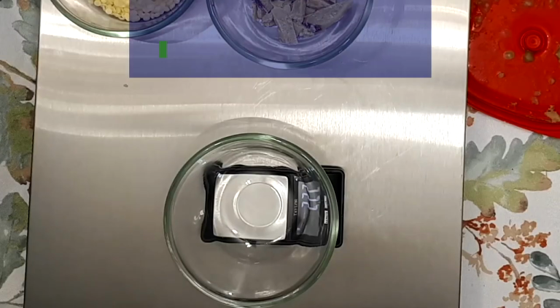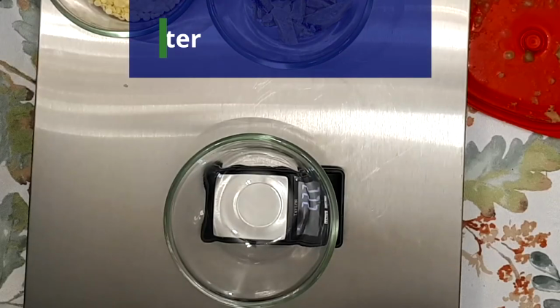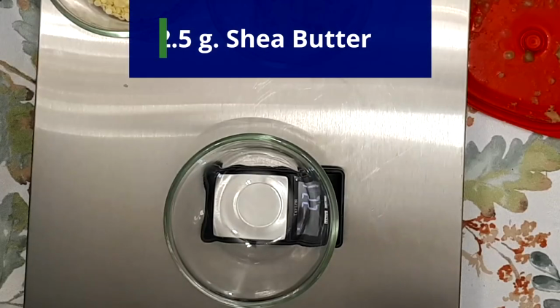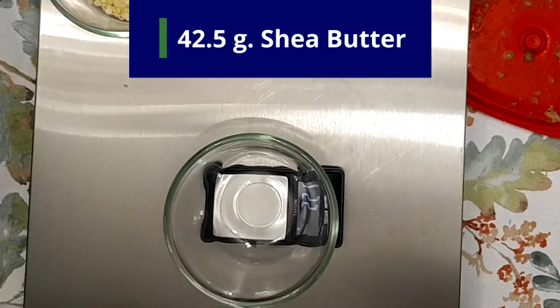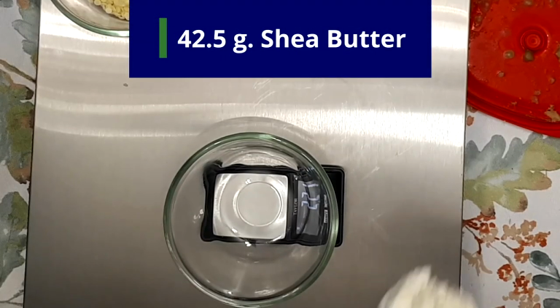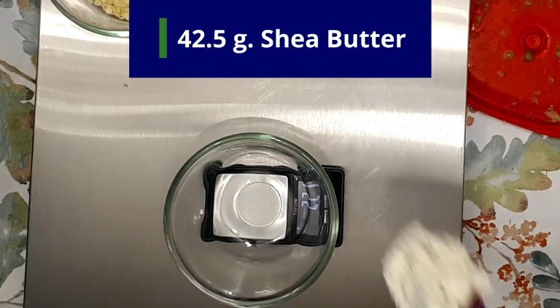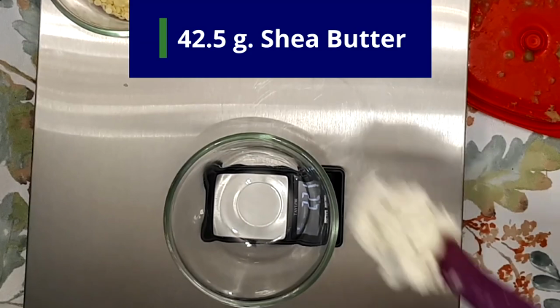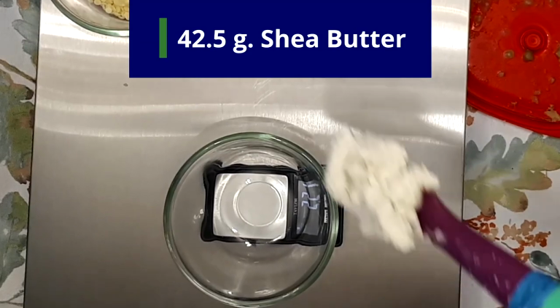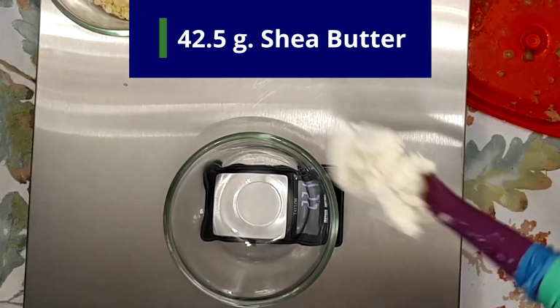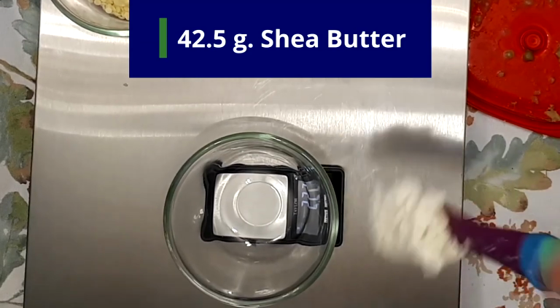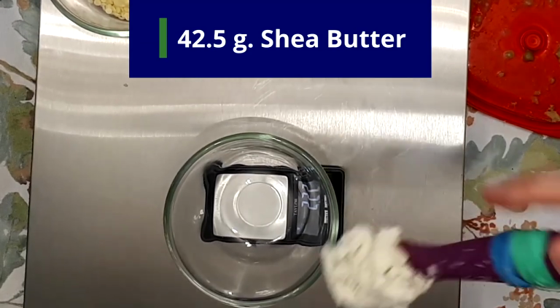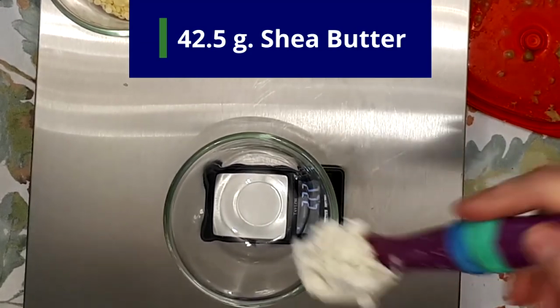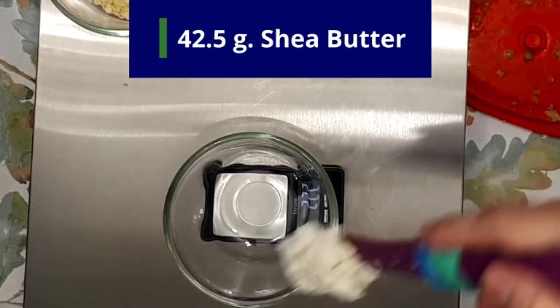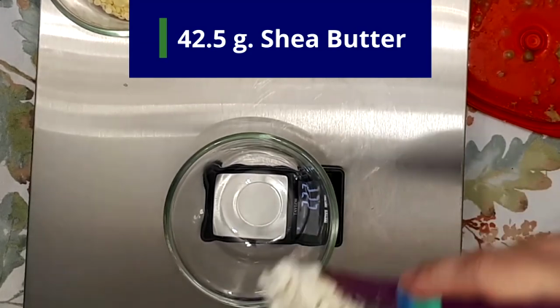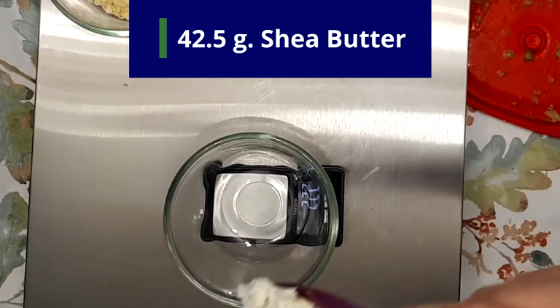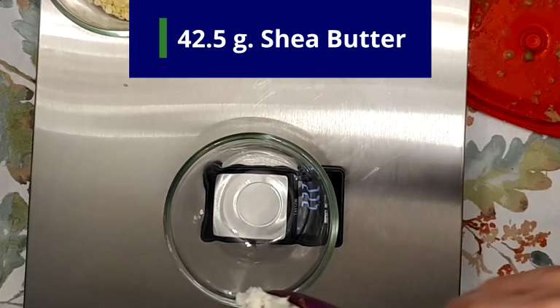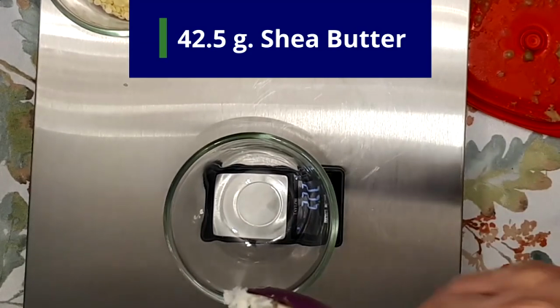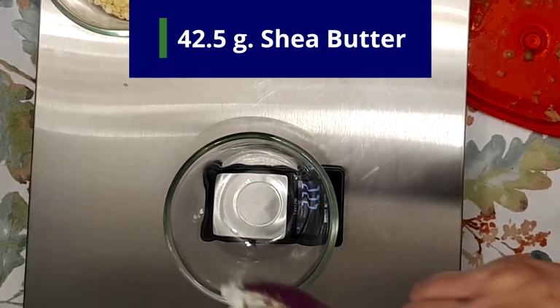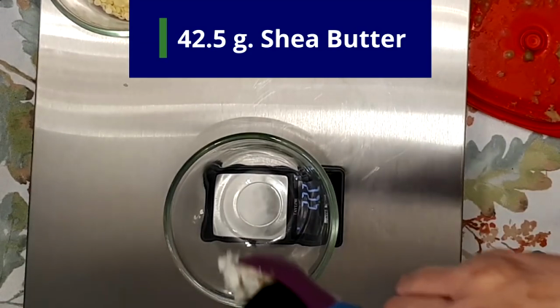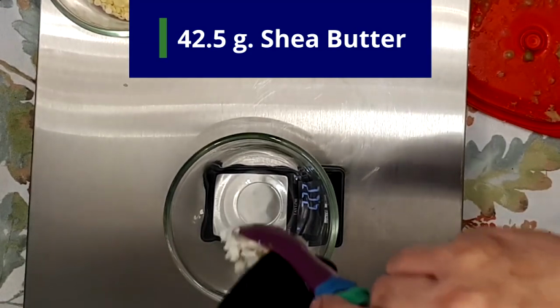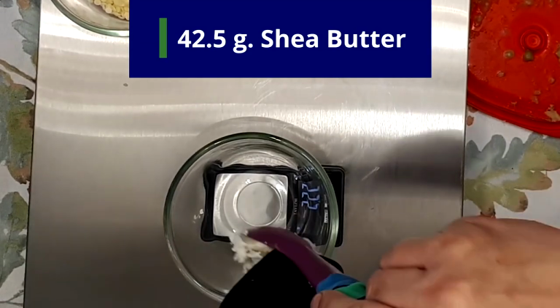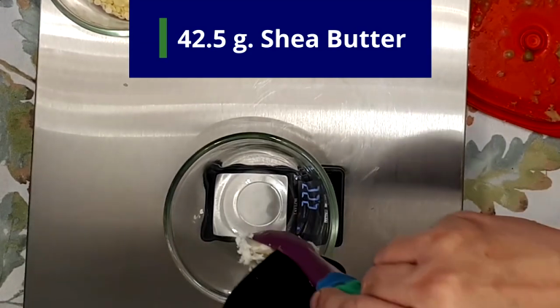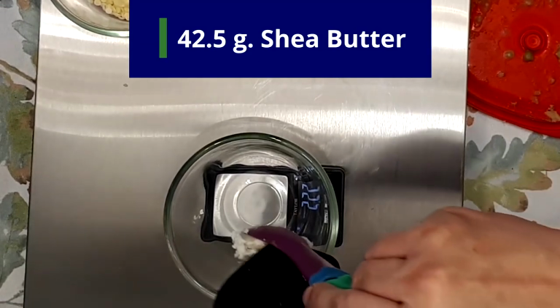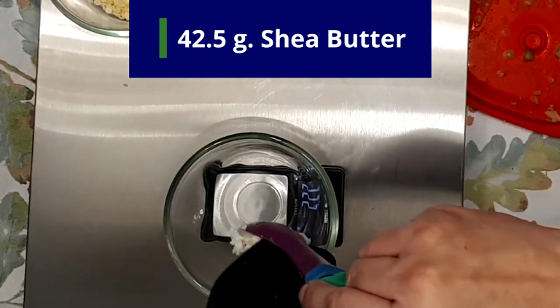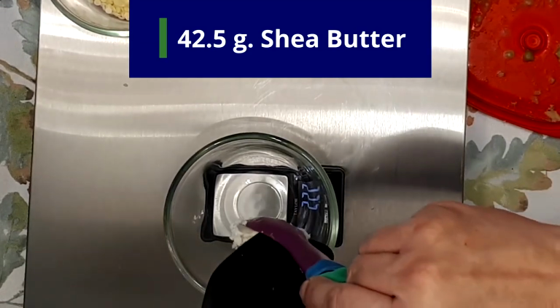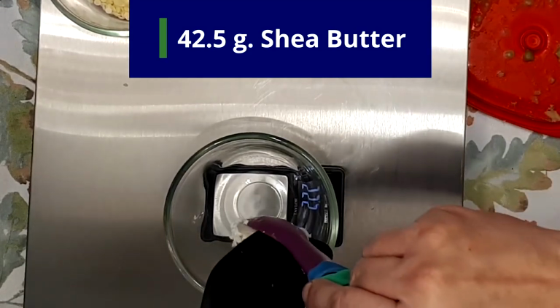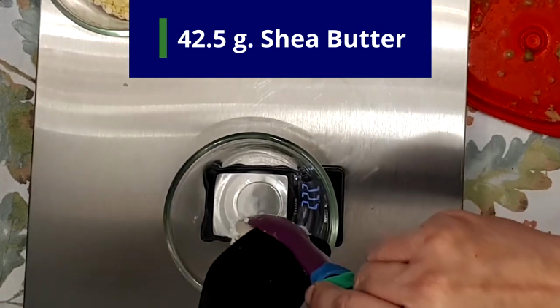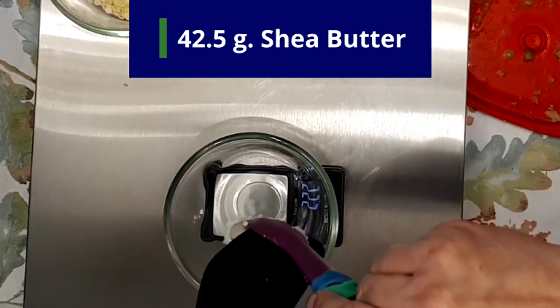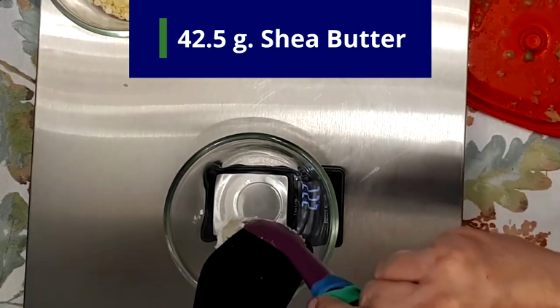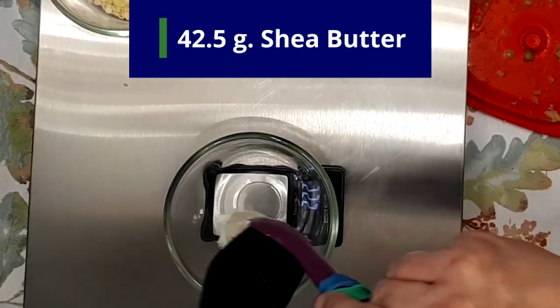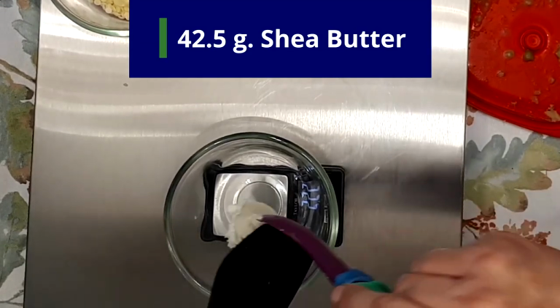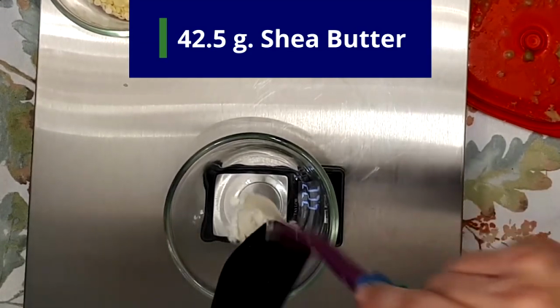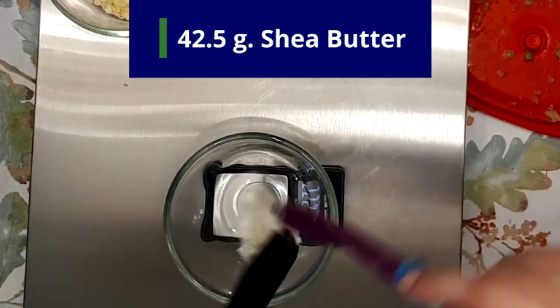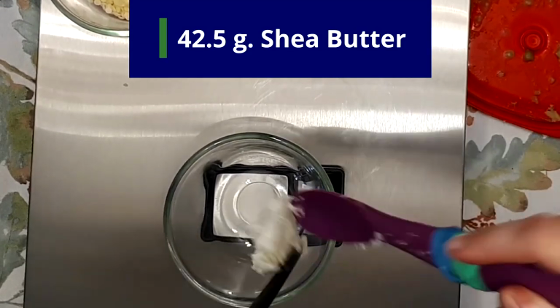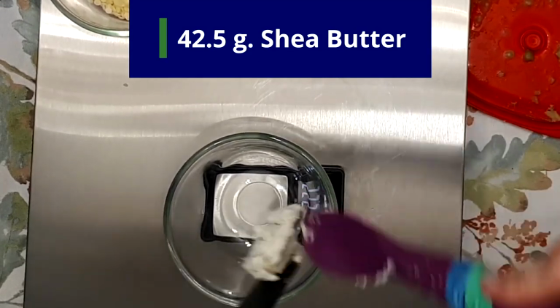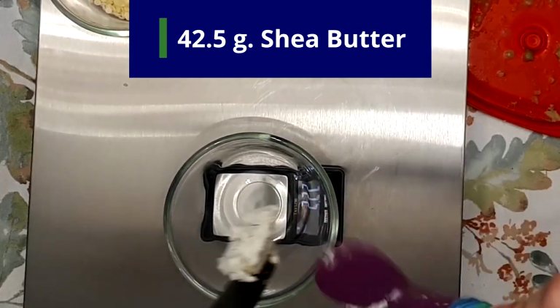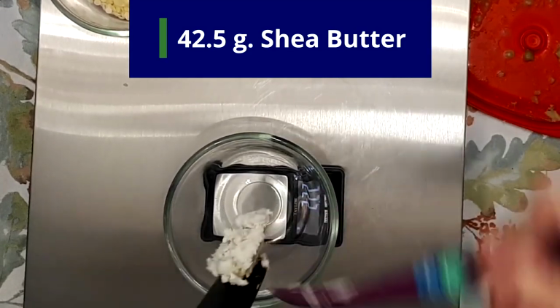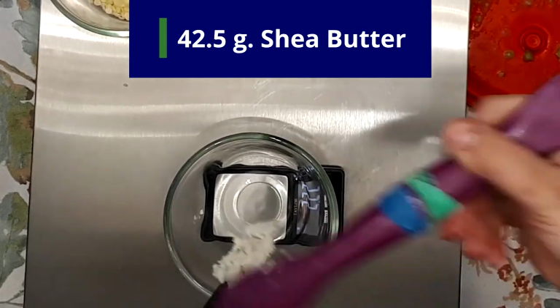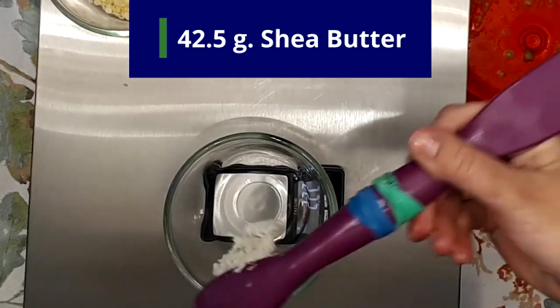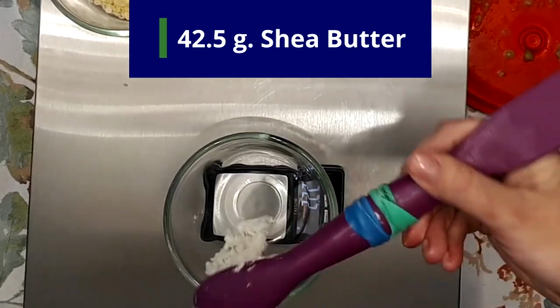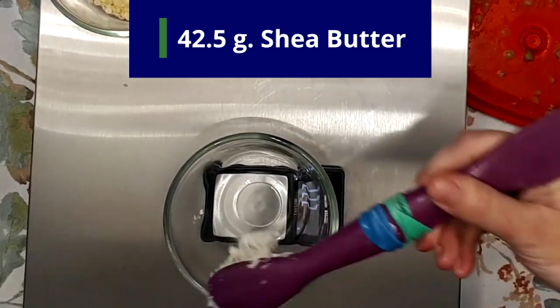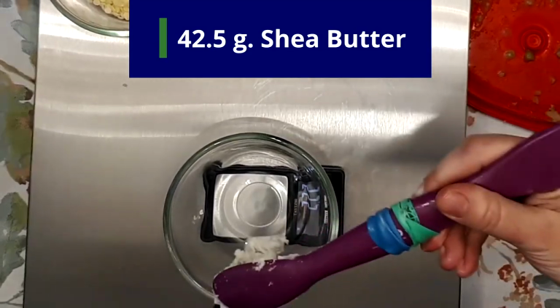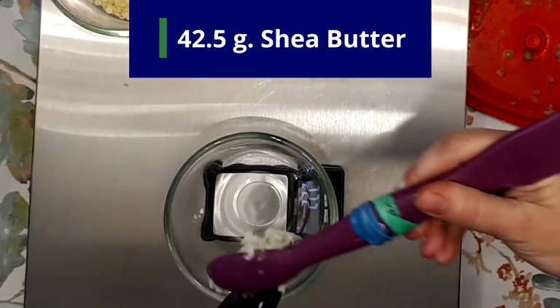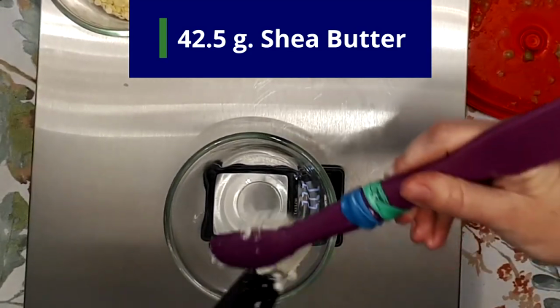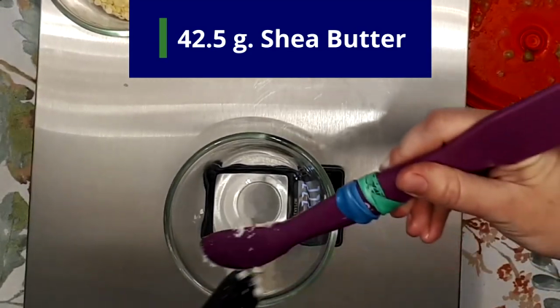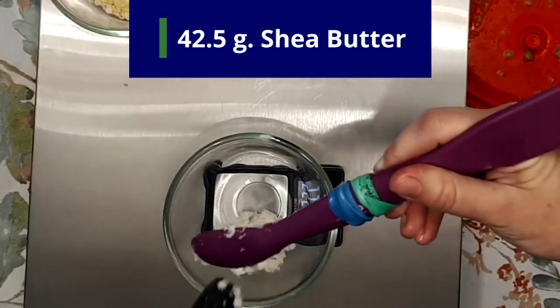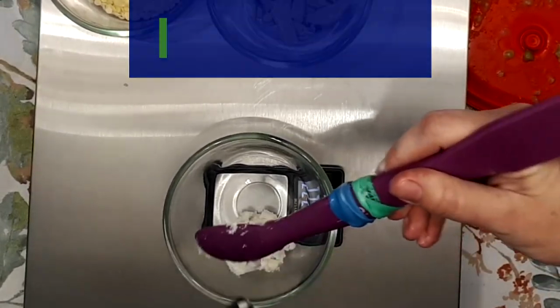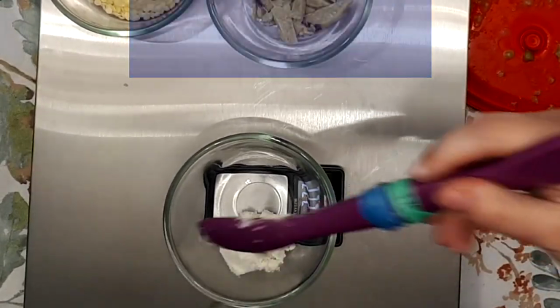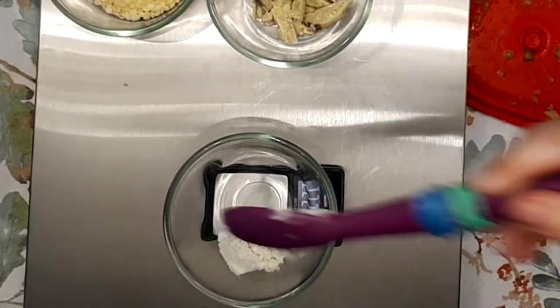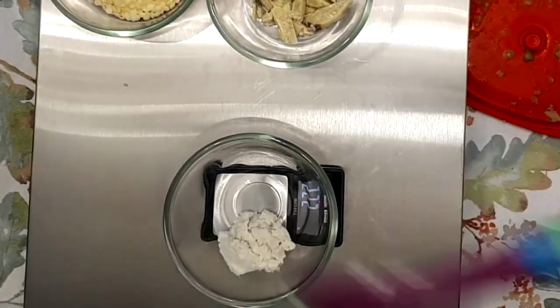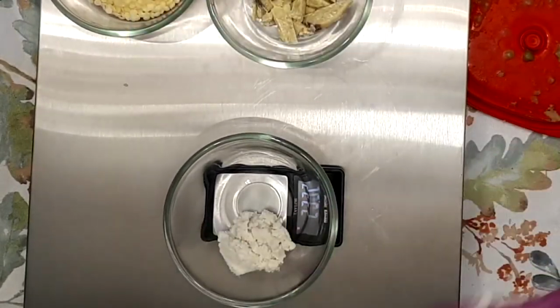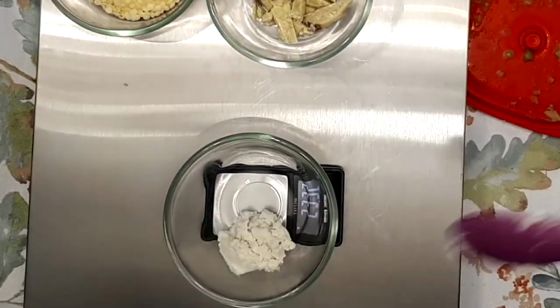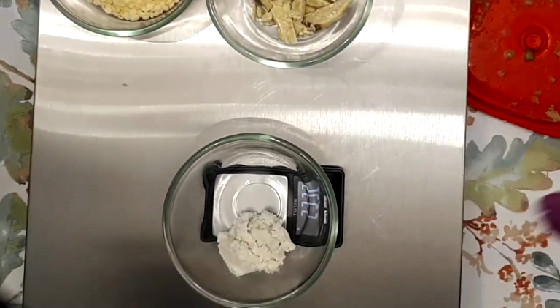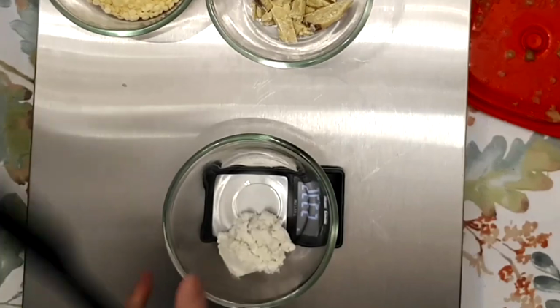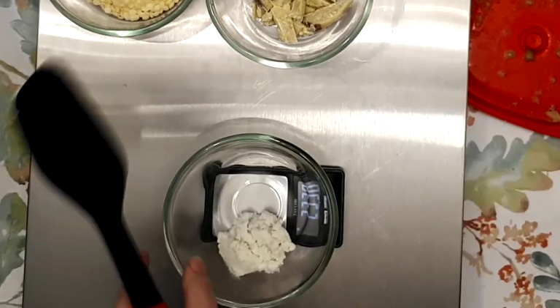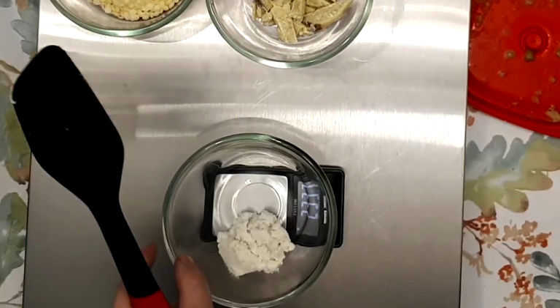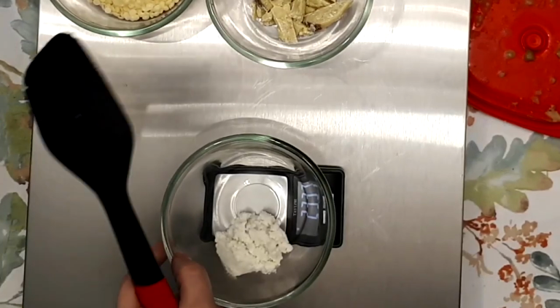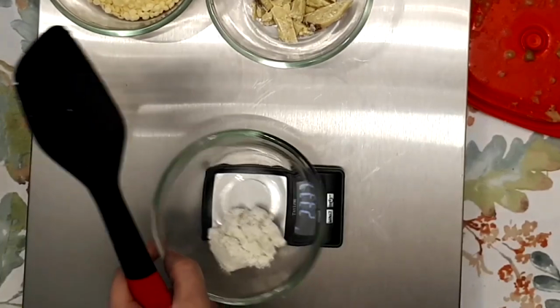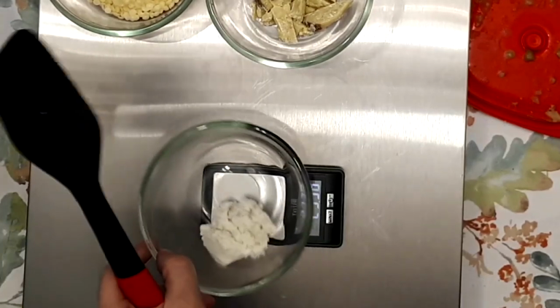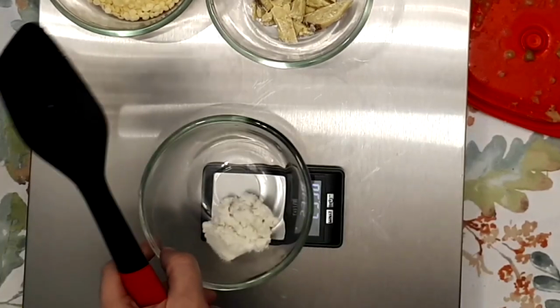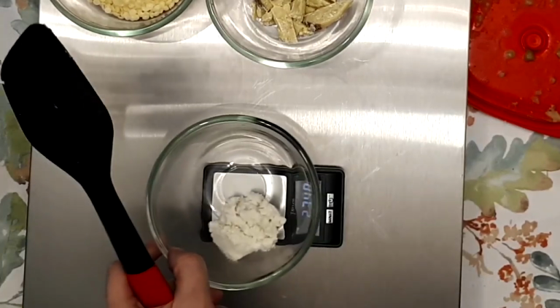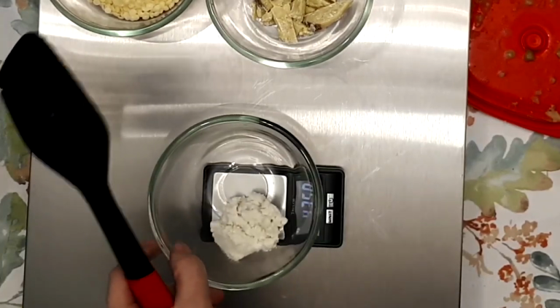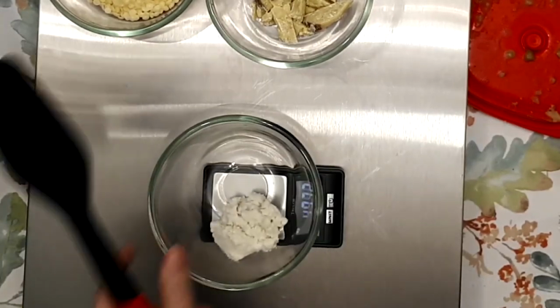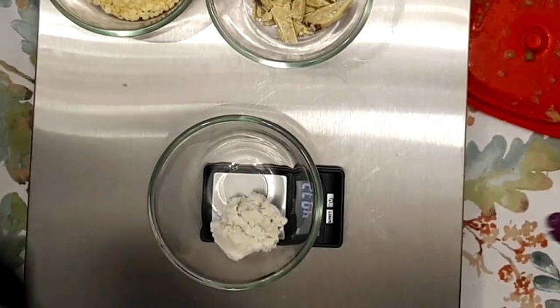And last but not least, you want 42 and a half grams of shea butter. This is going to give it some durability and body for spreading.